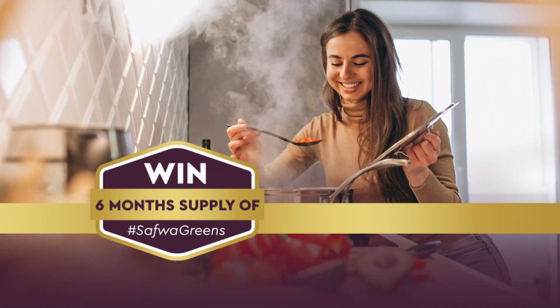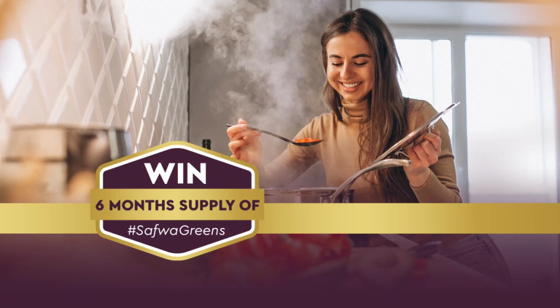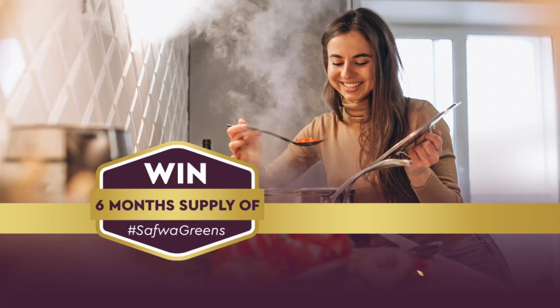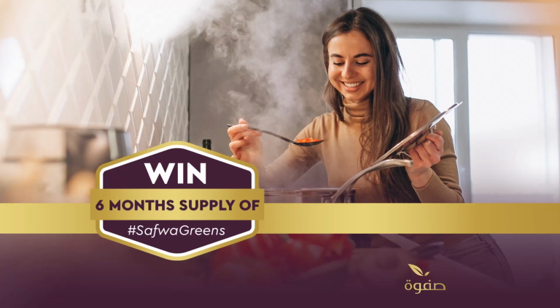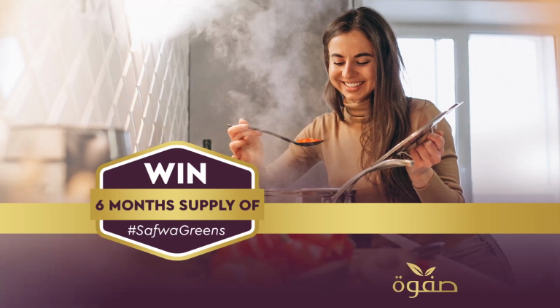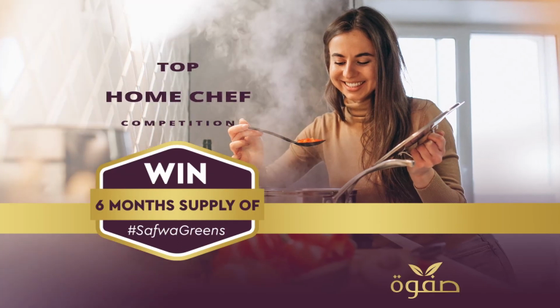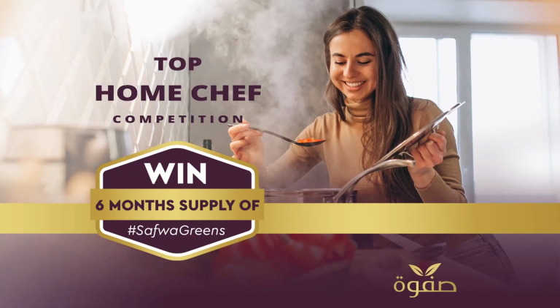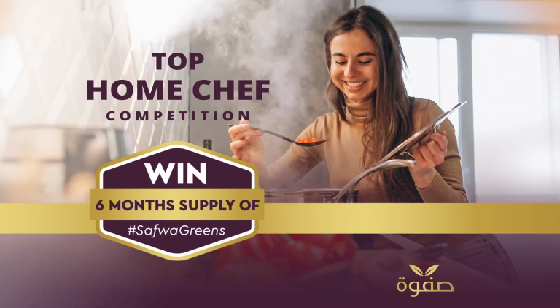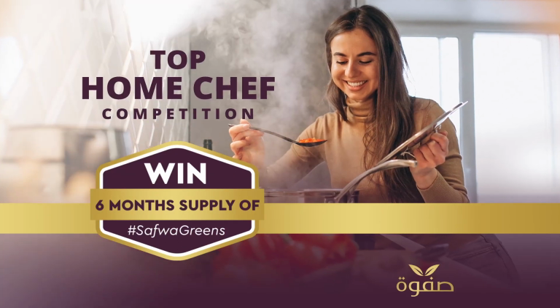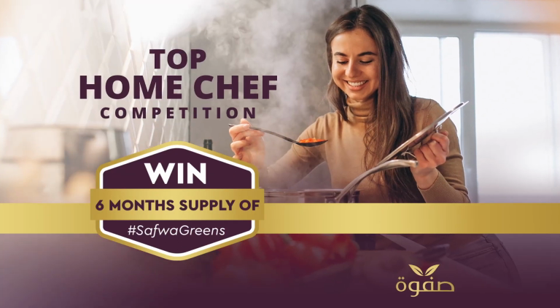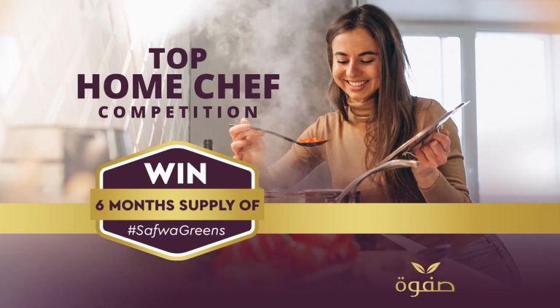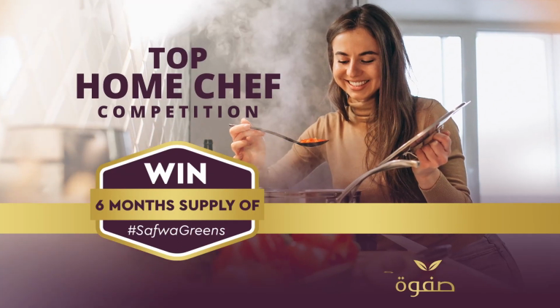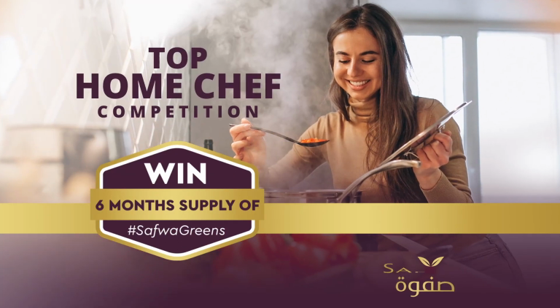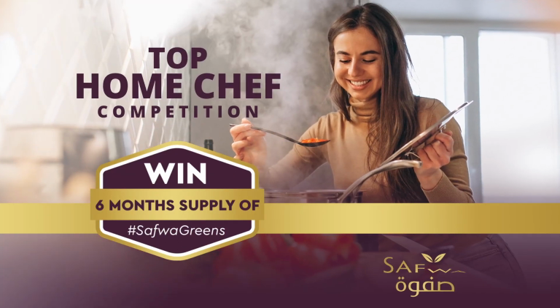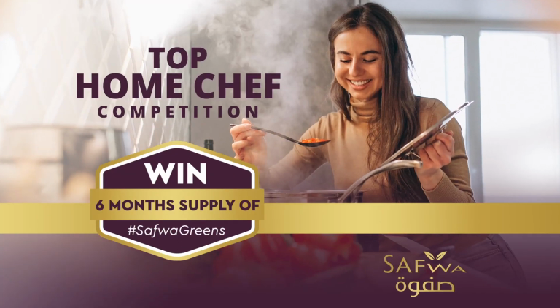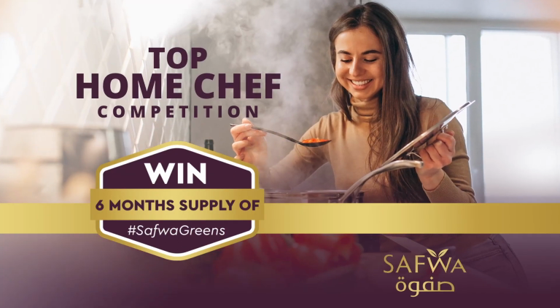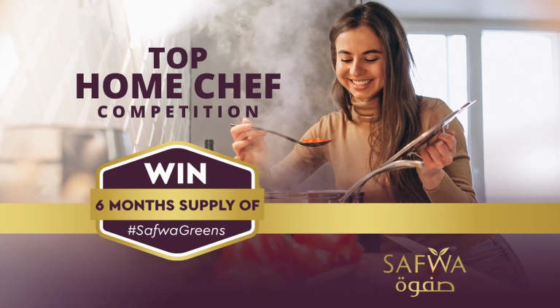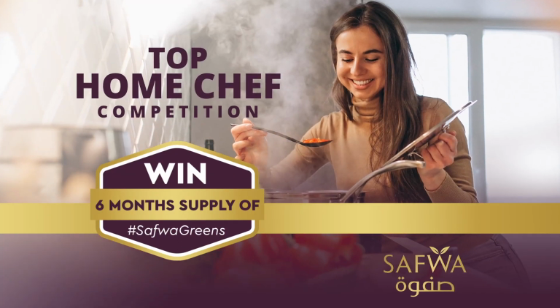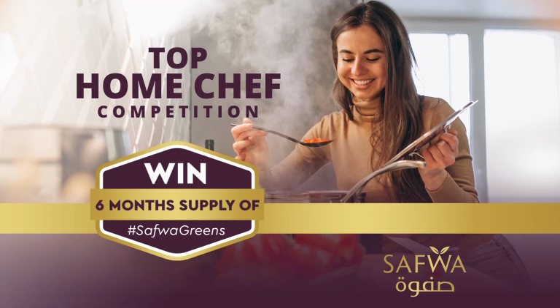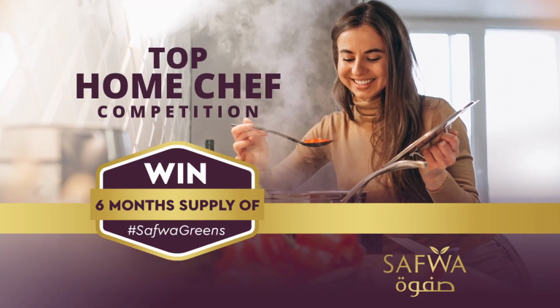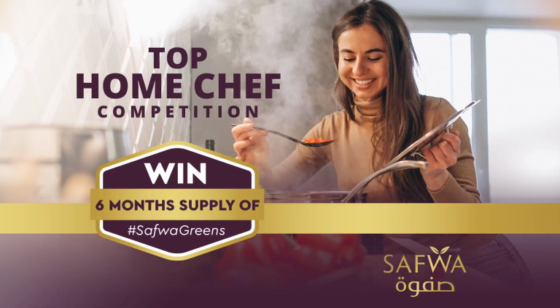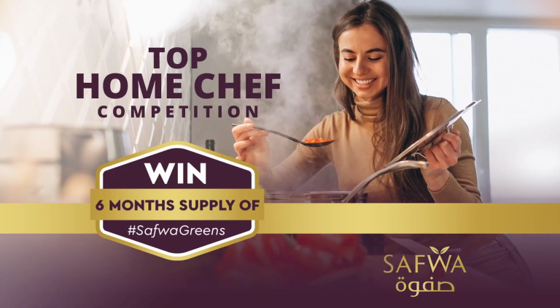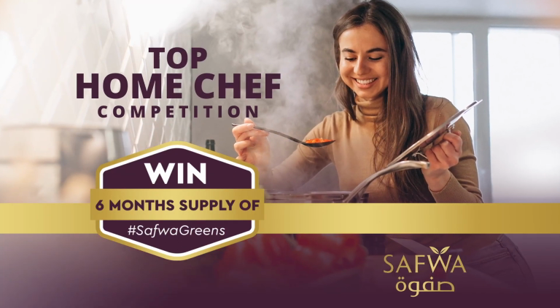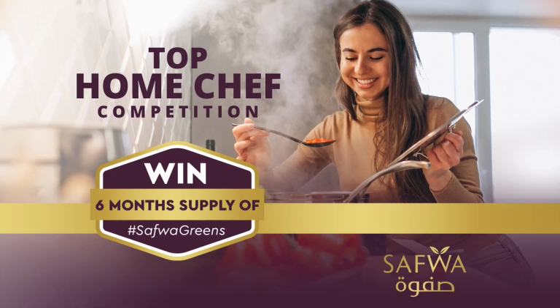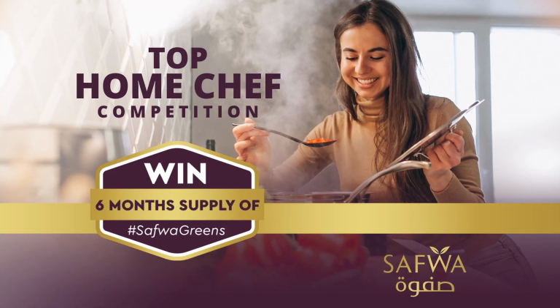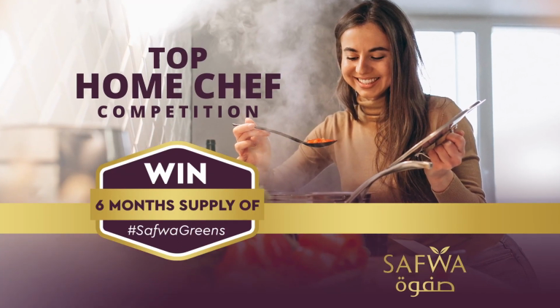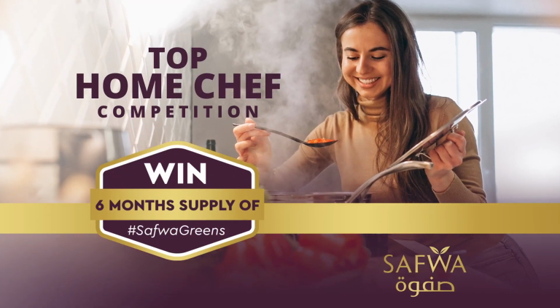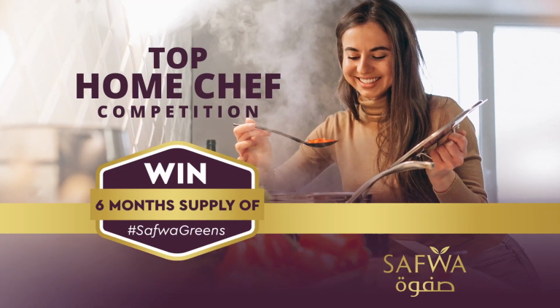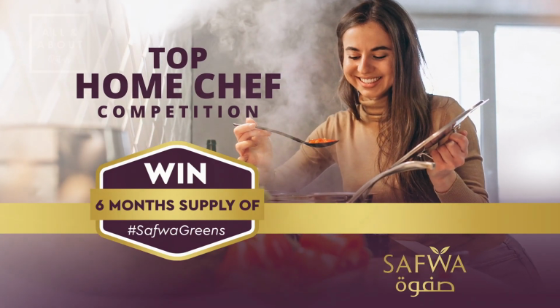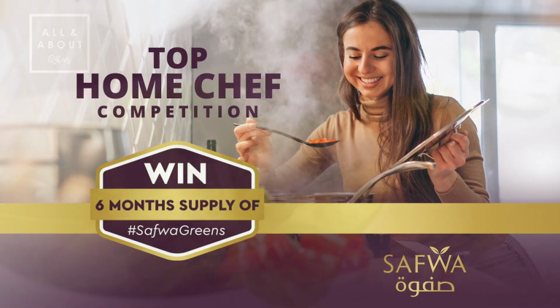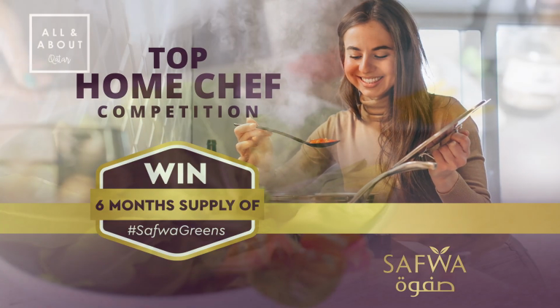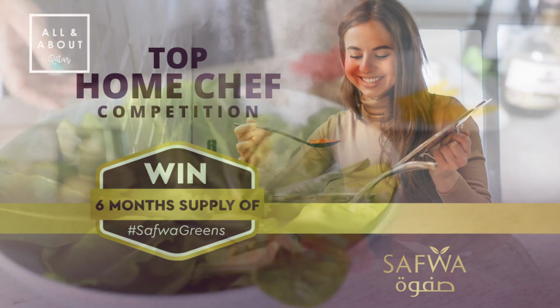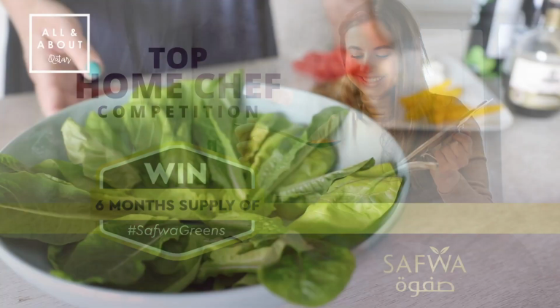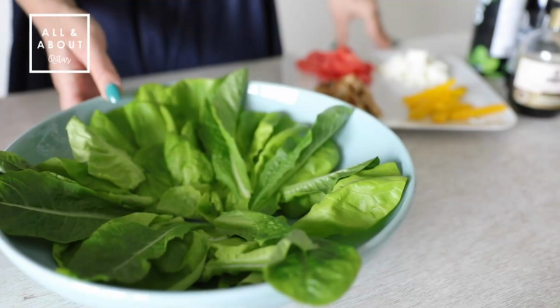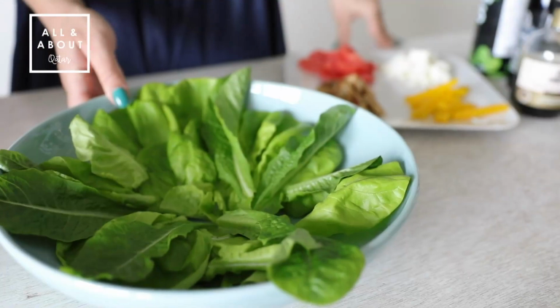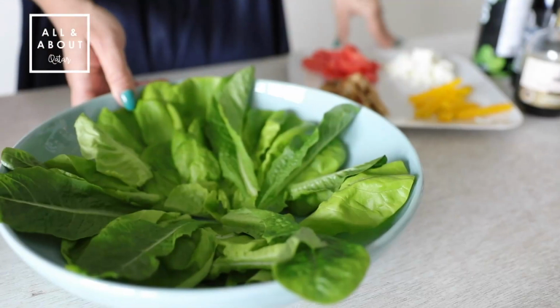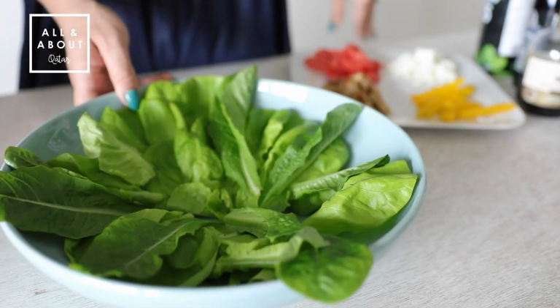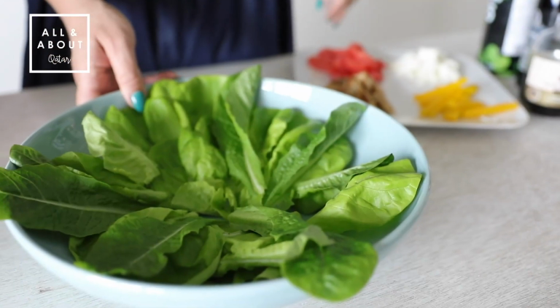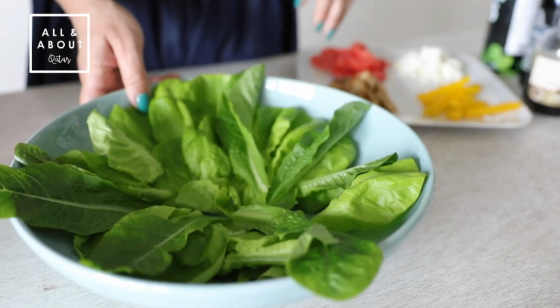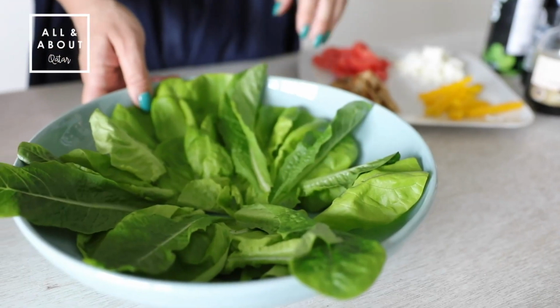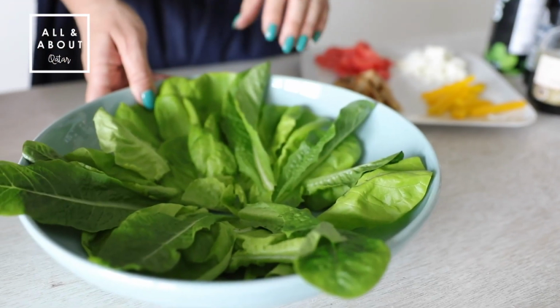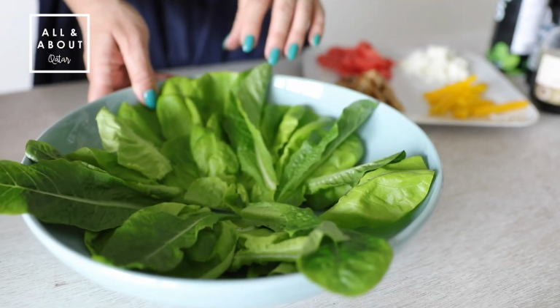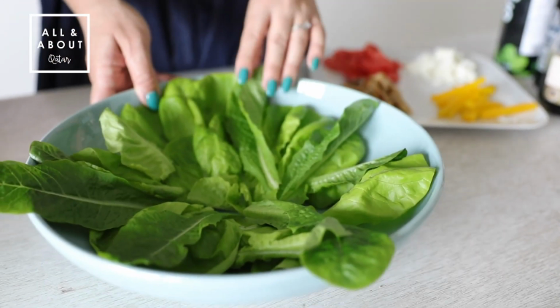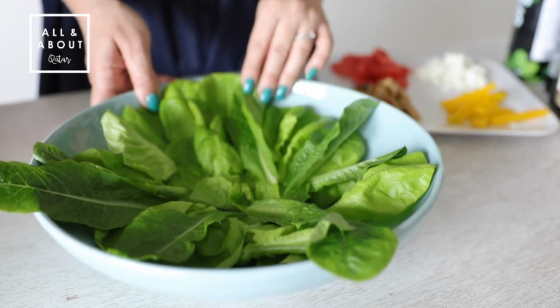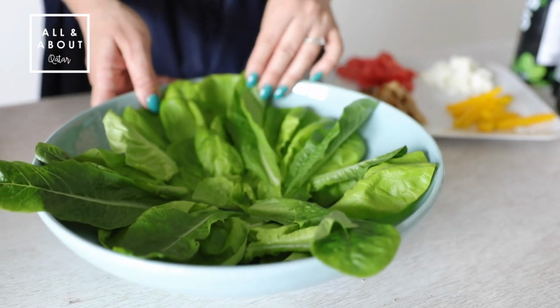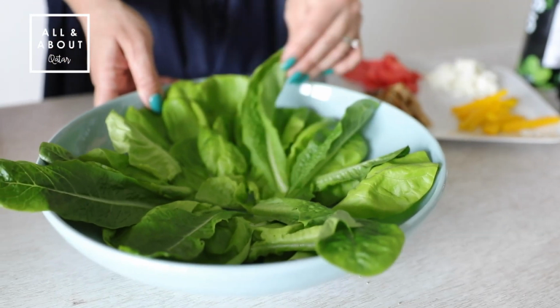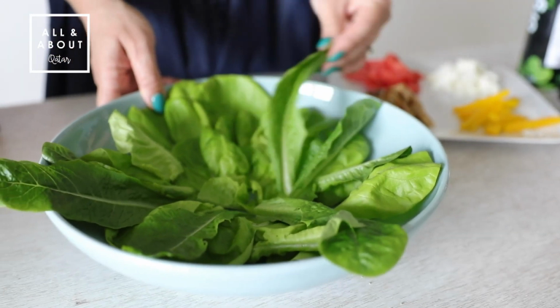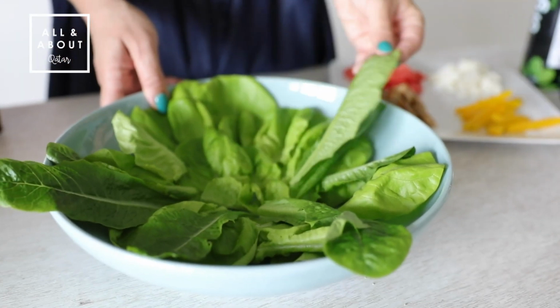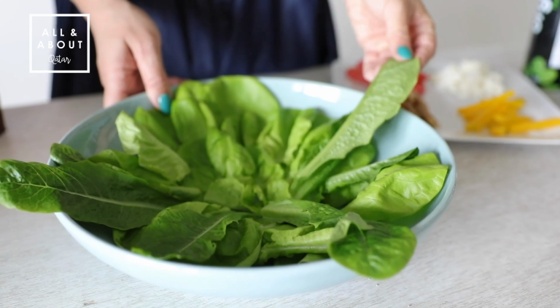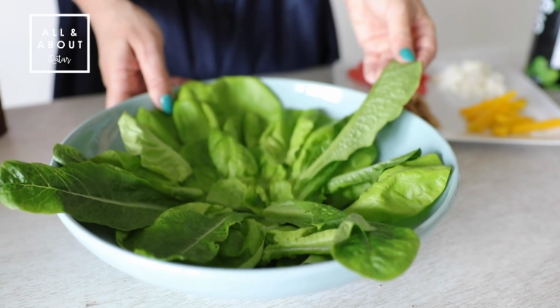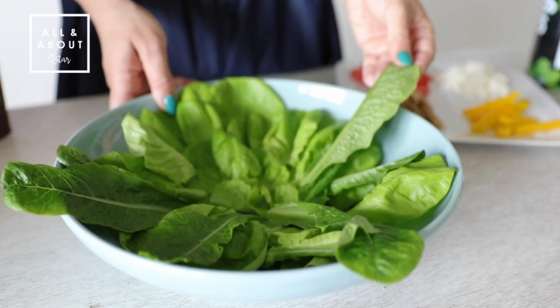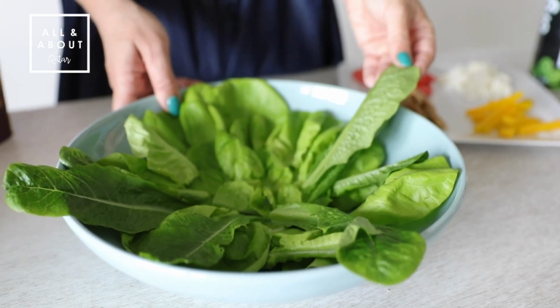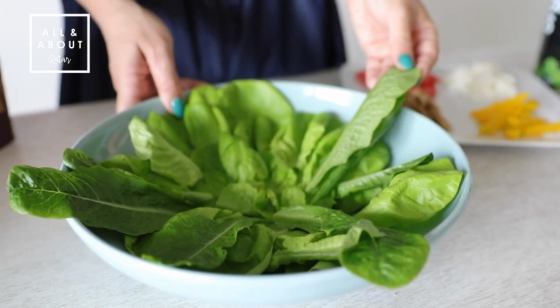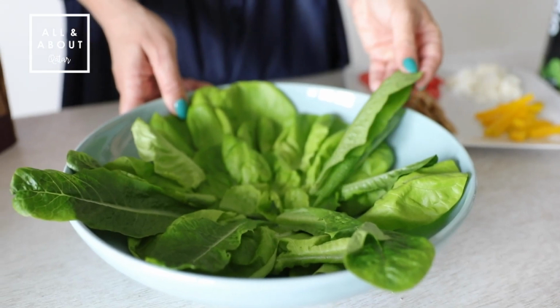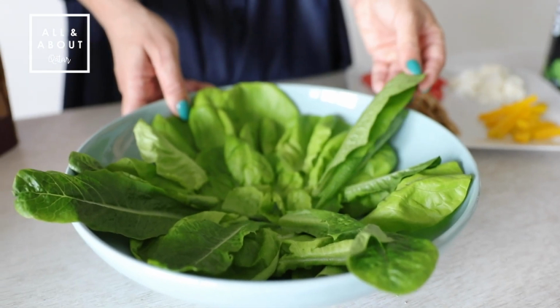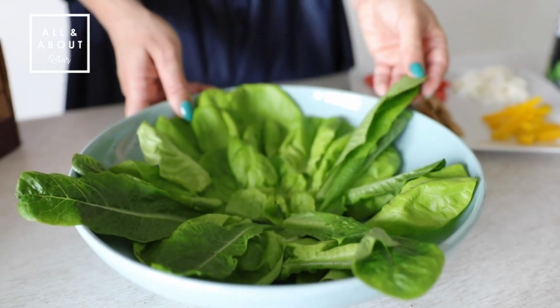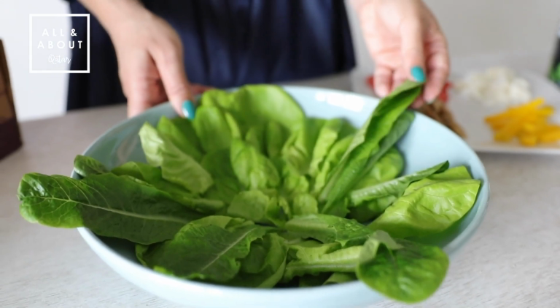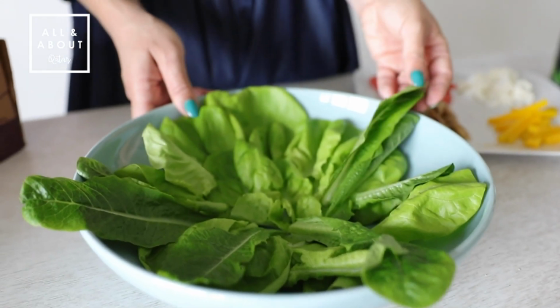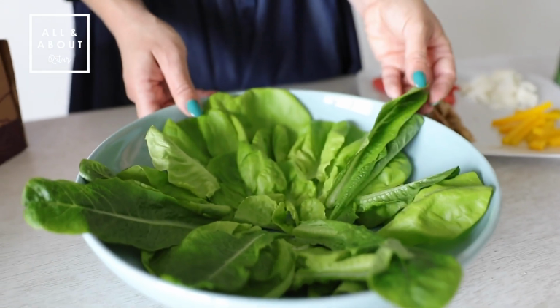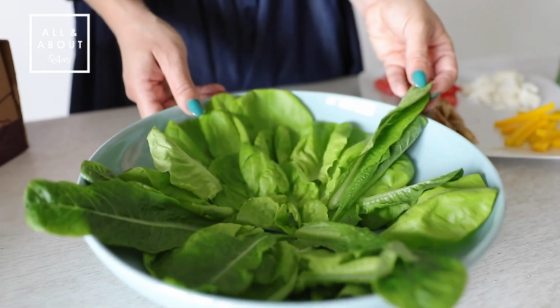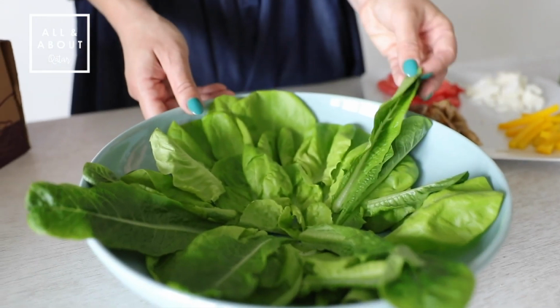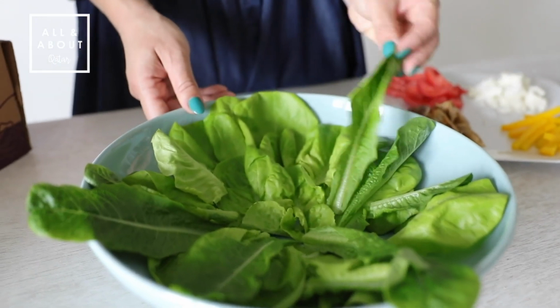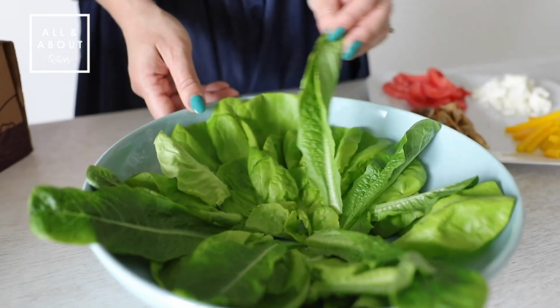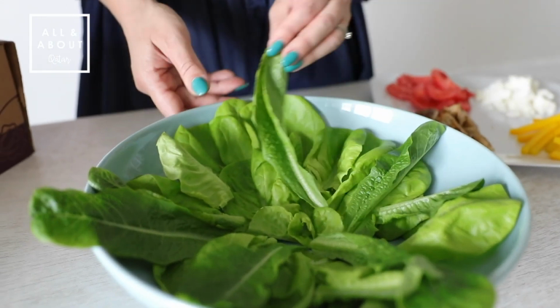Saffoa is running an amazing competition at the moment. Look at the nice green color, it can't be any fresher than this.